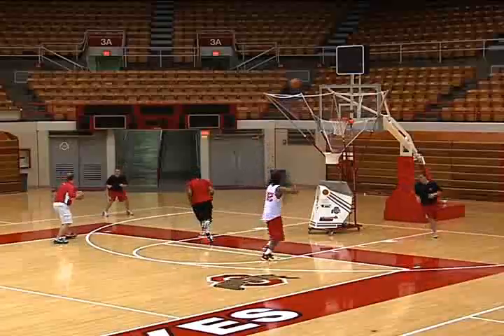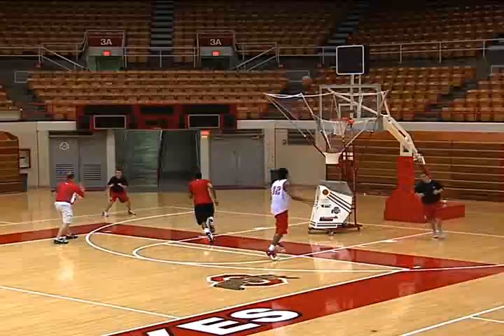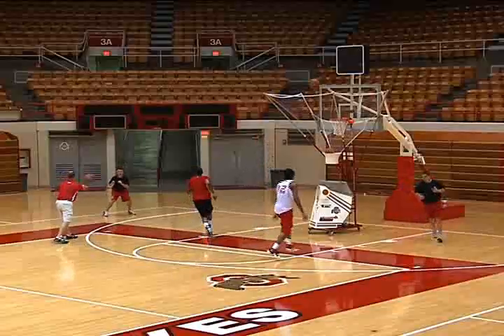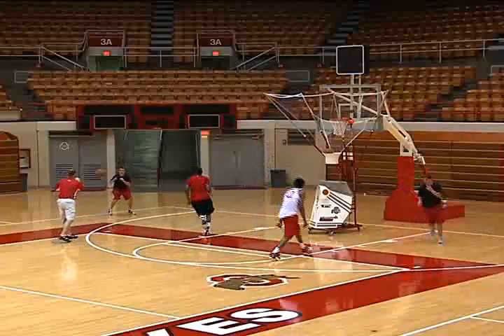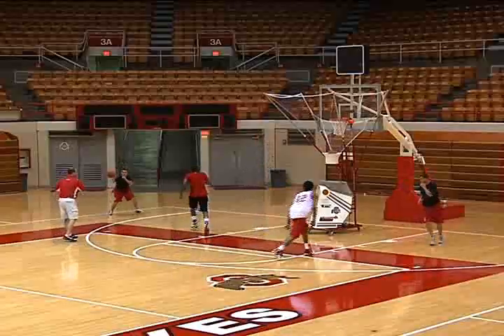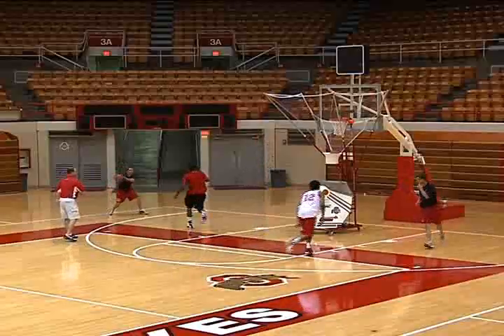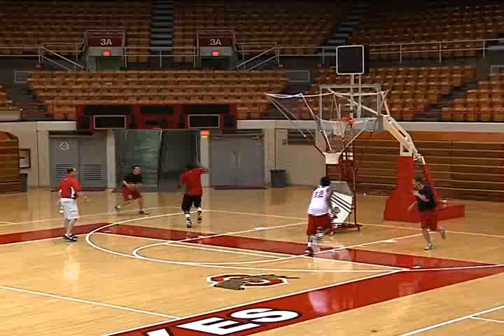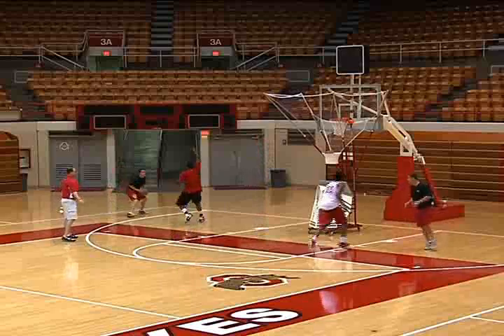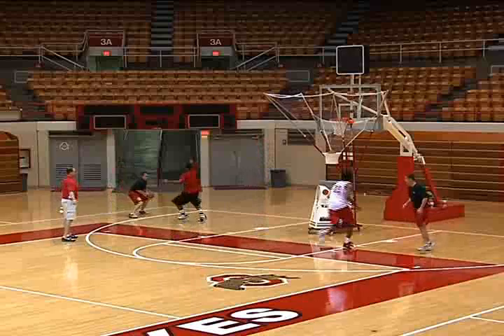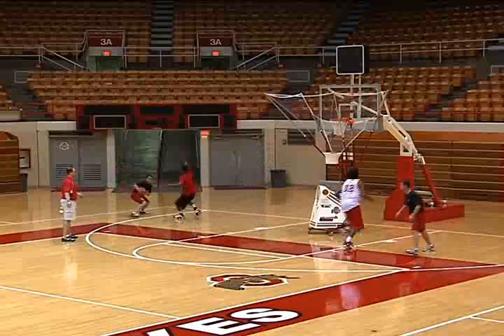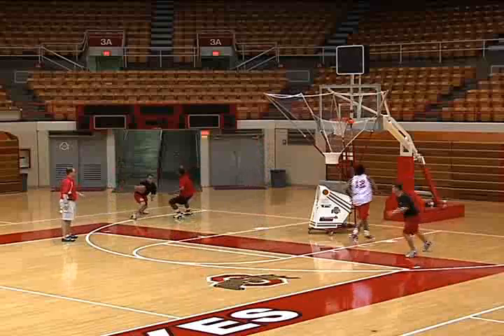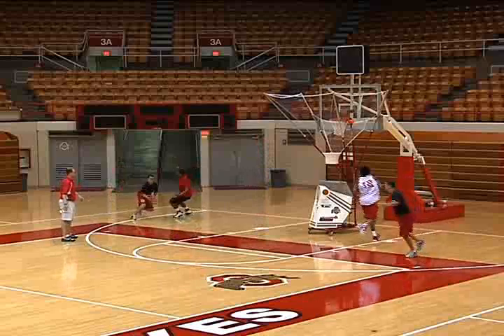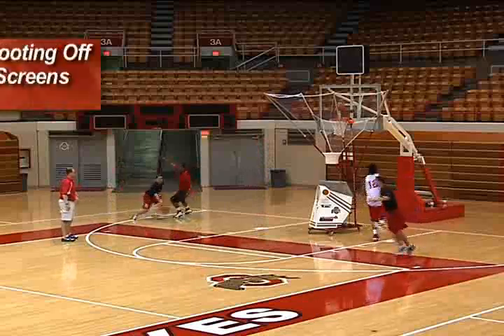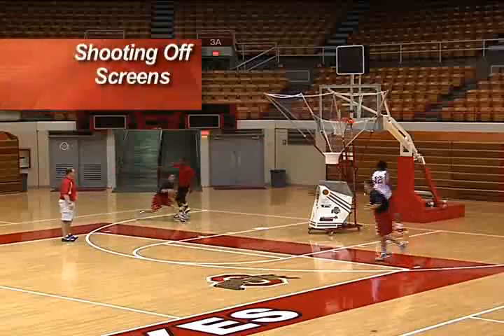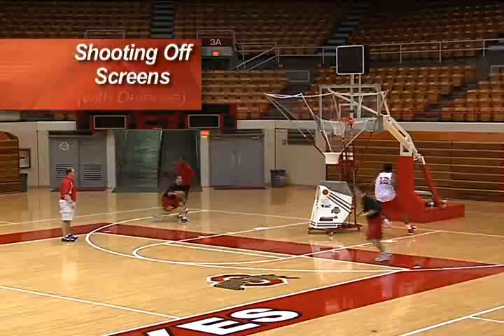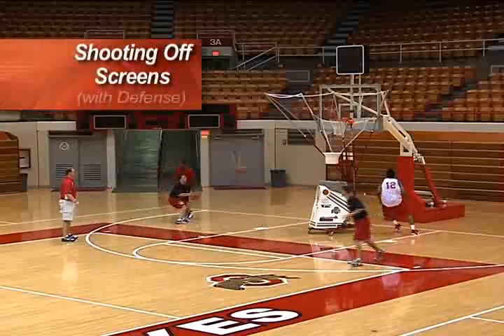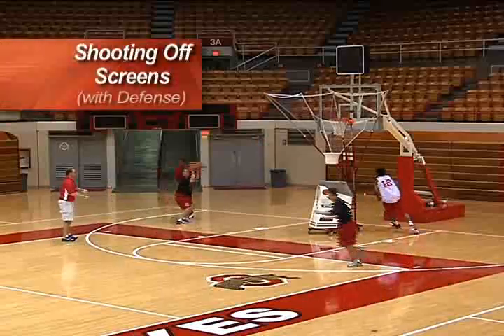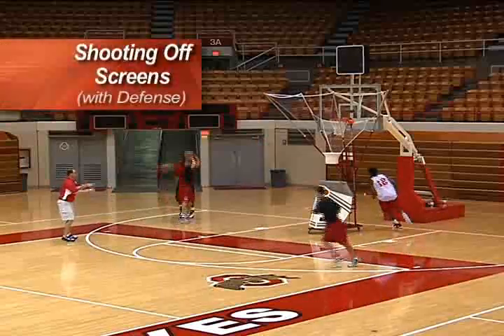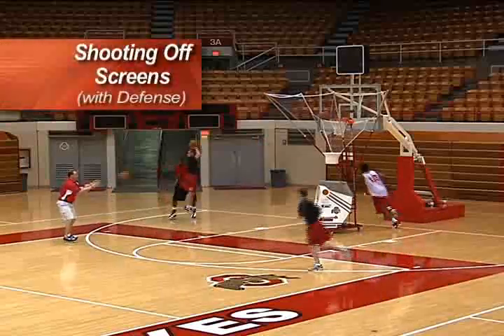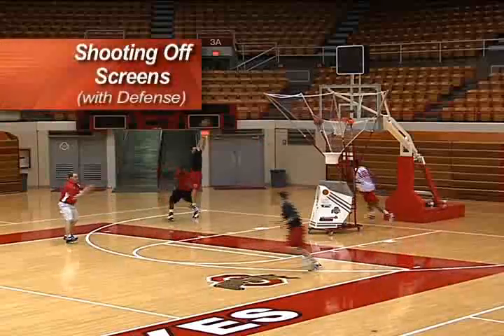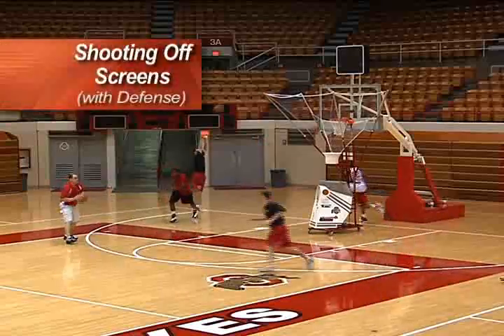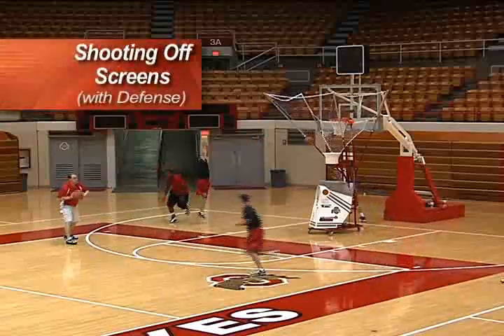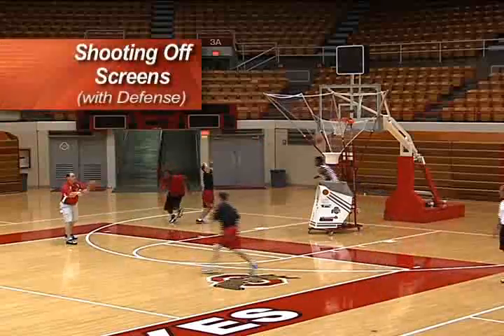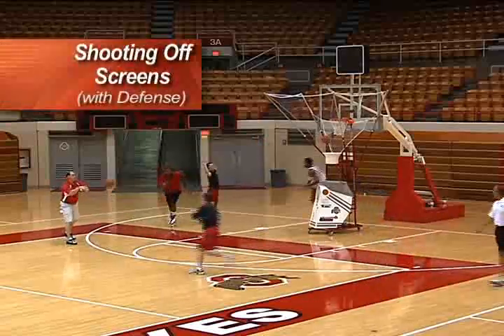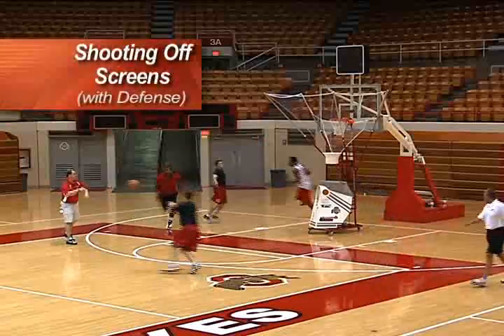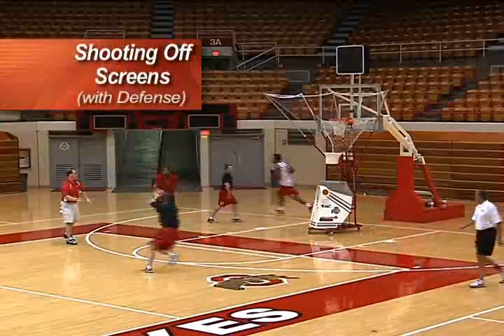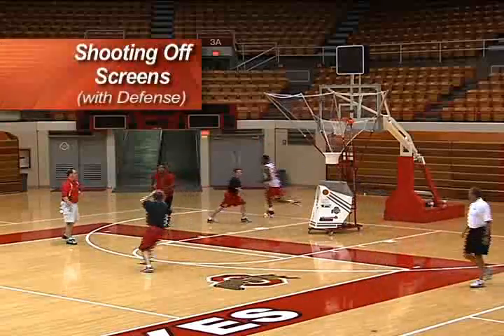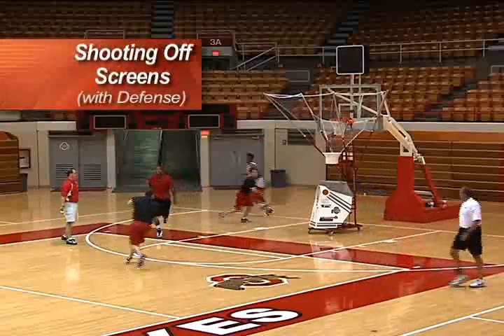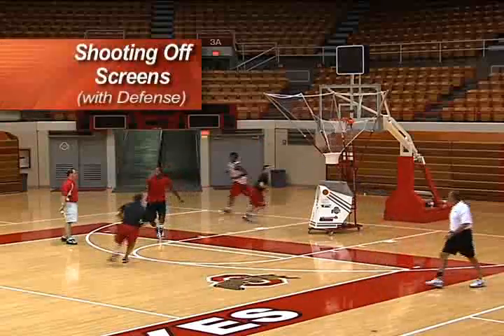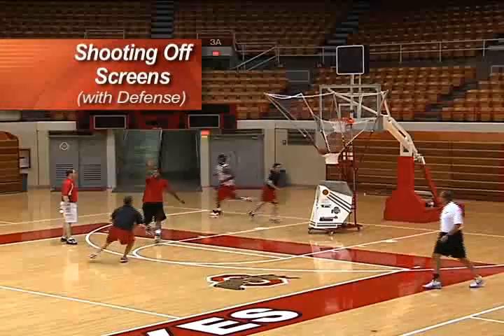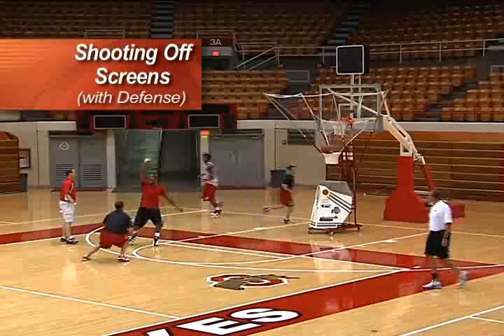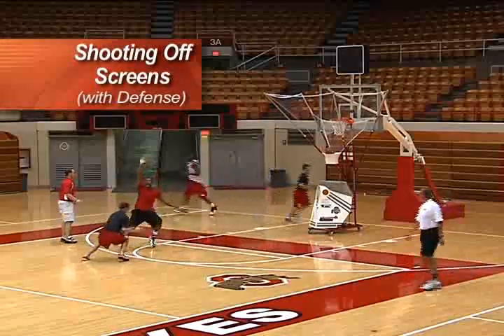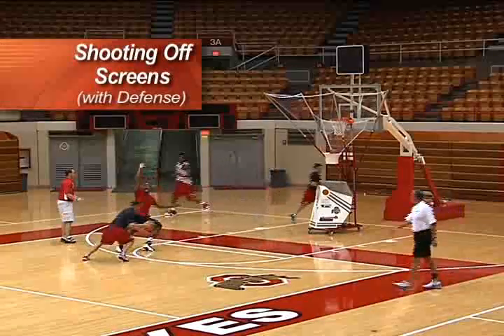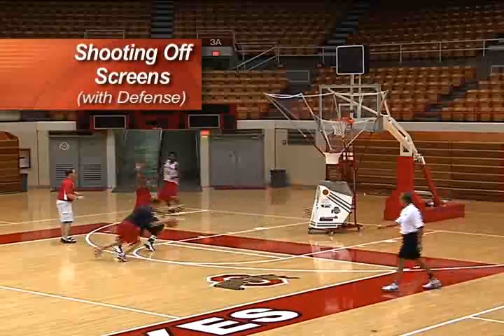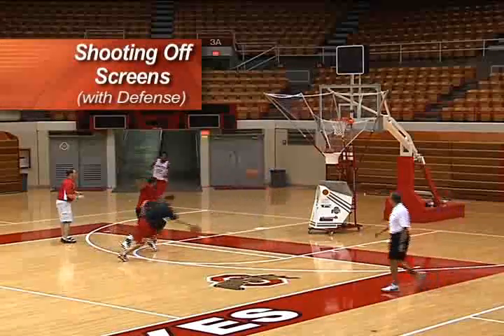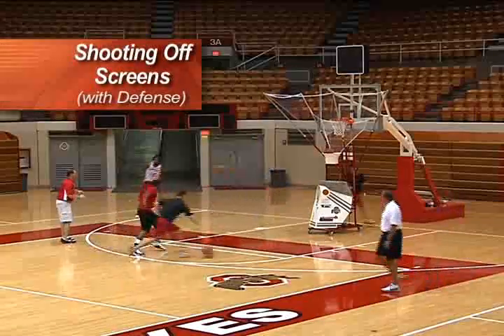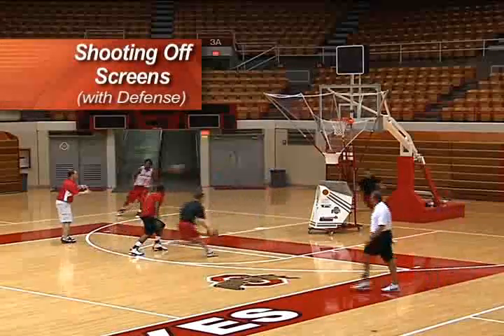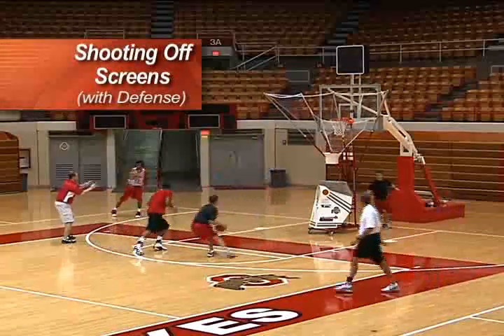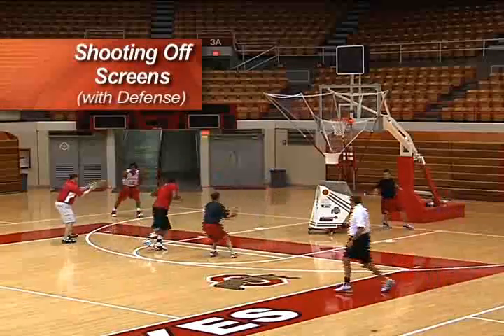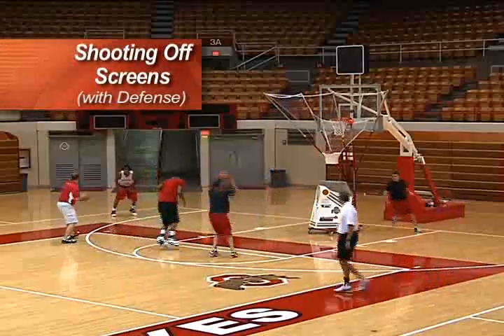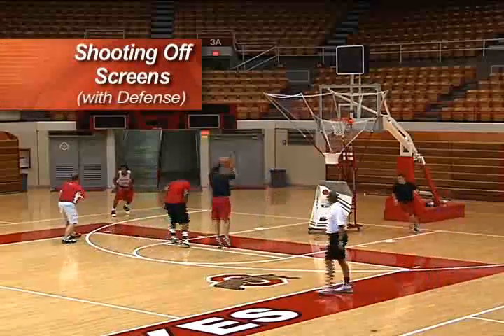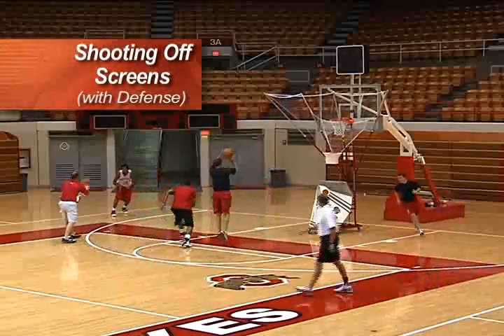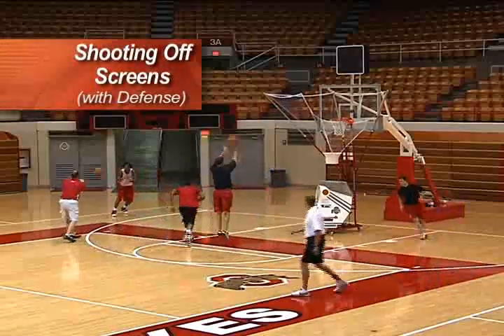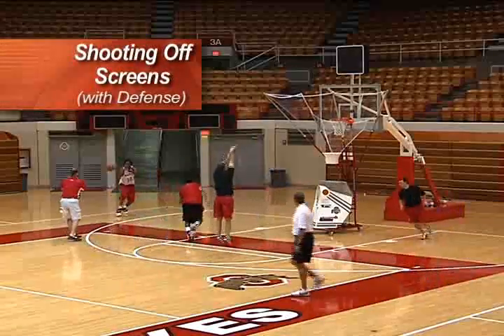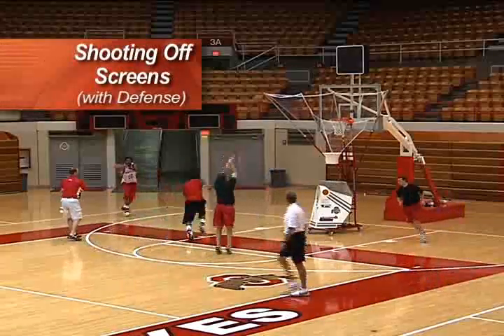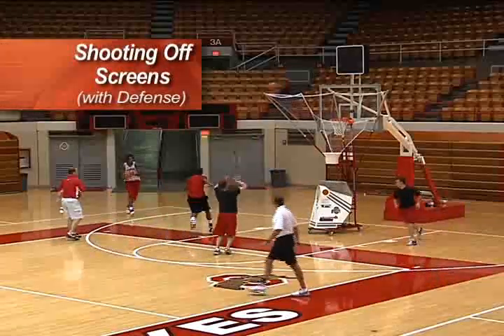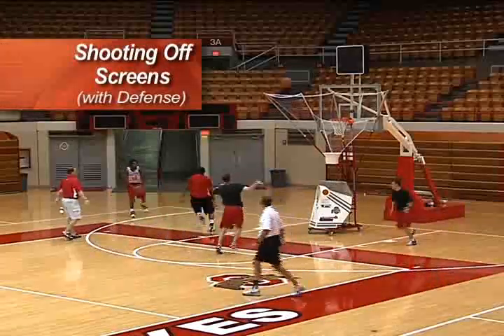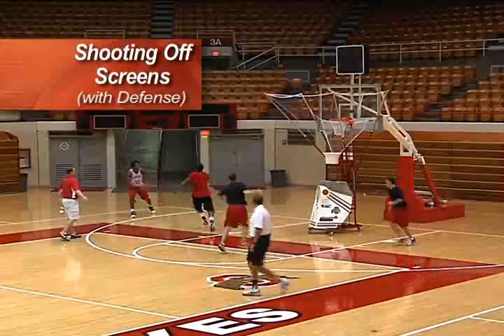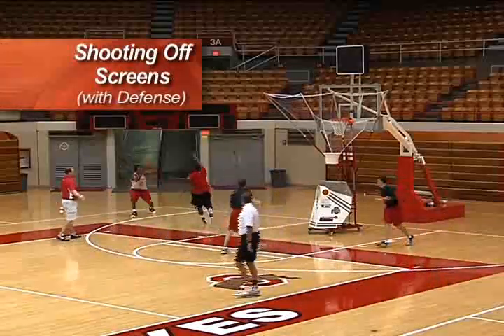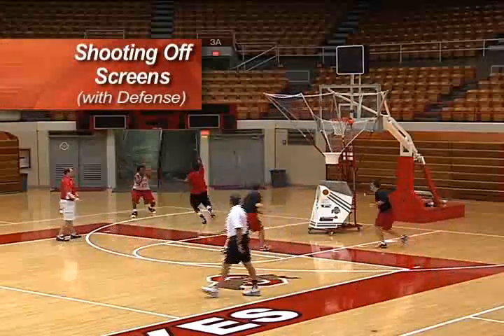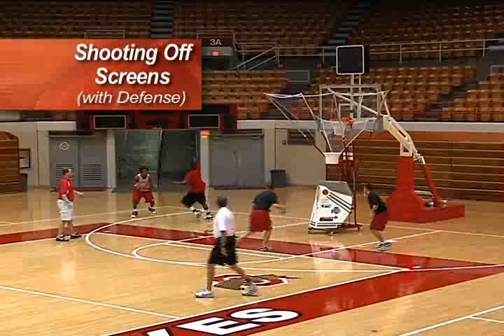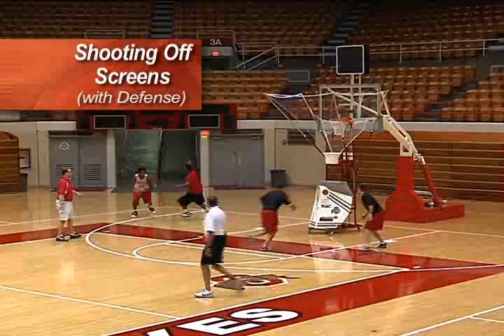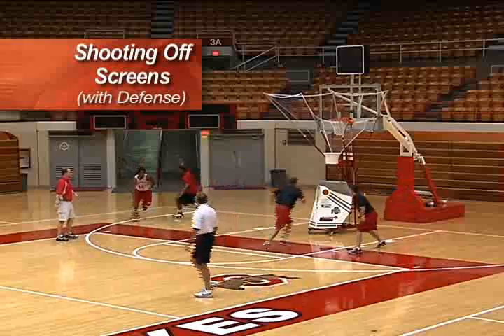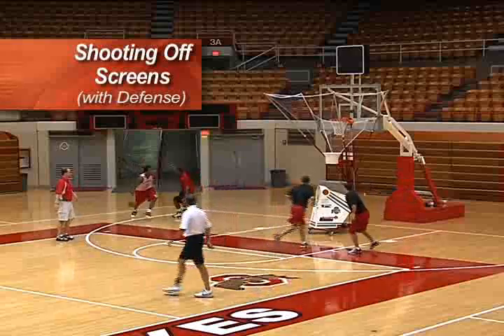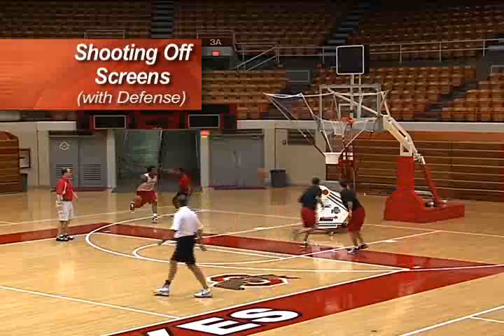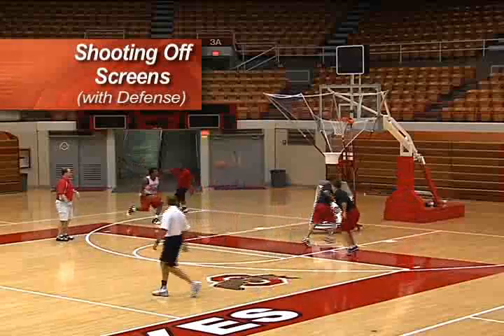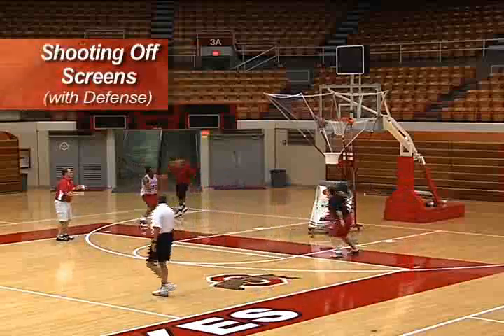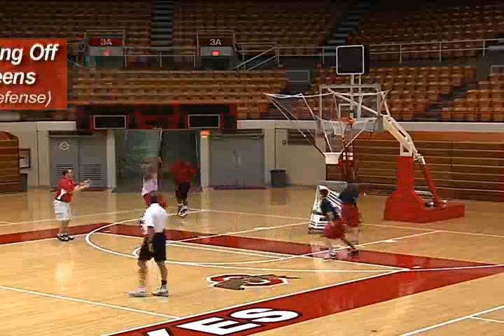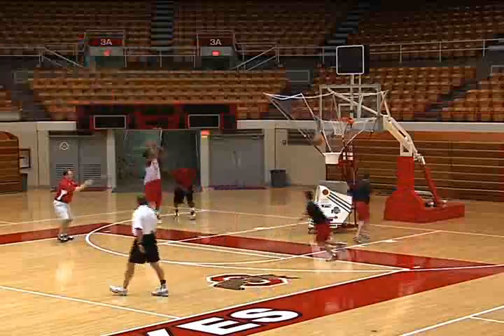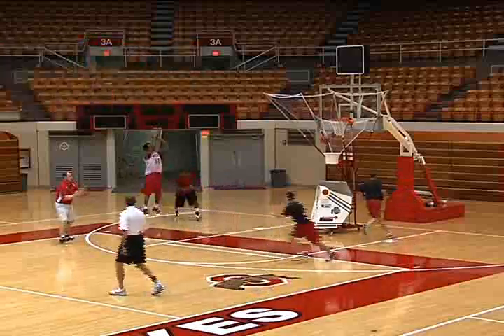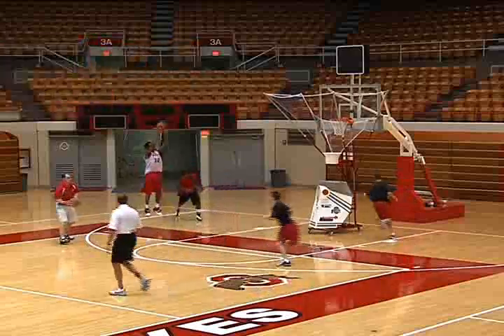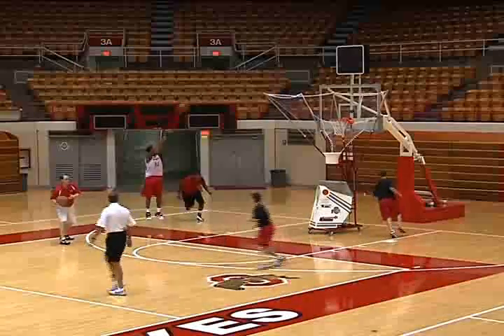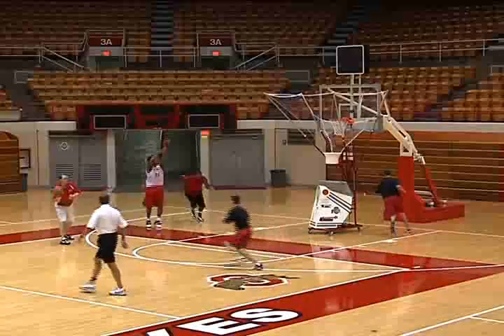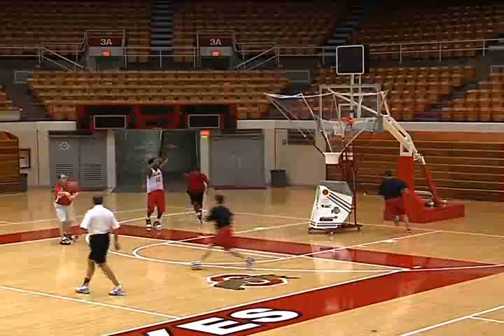Here we go. Boom, lift him. One dribble, pull up. There's the close out. Sell it. Eyes go up, body stays down.